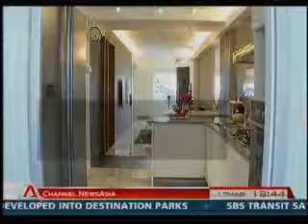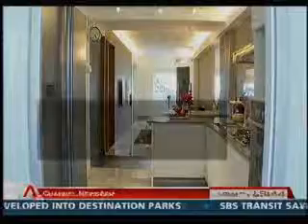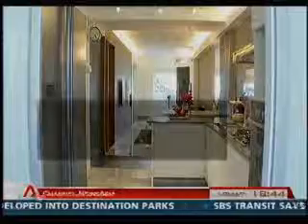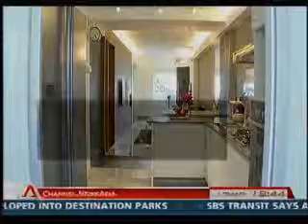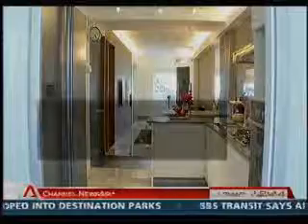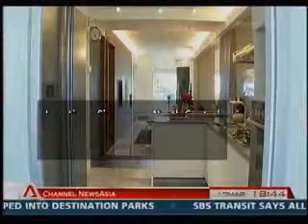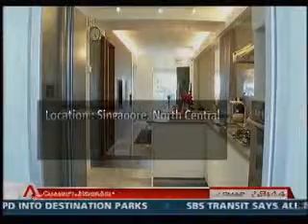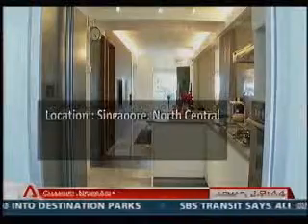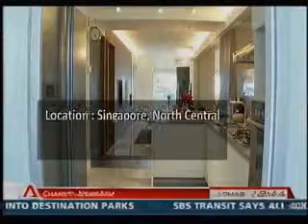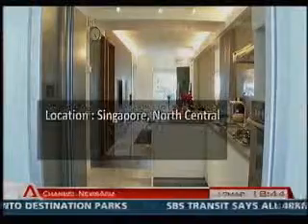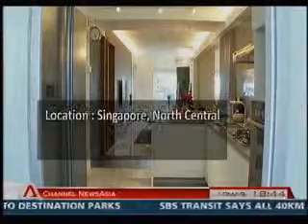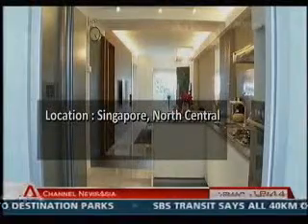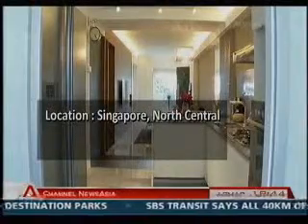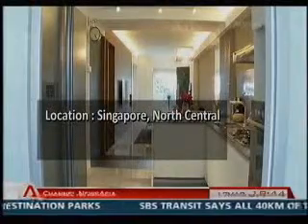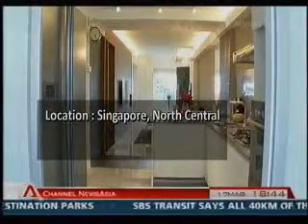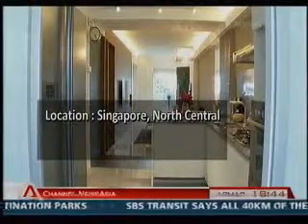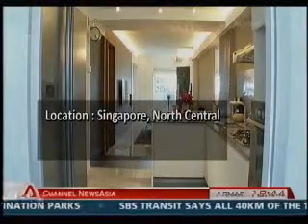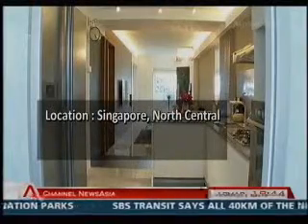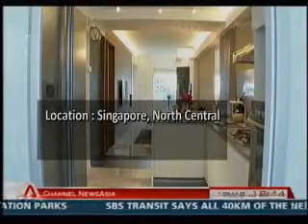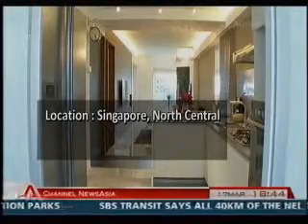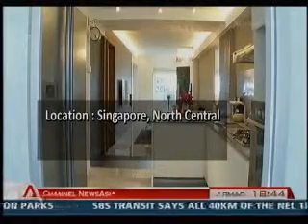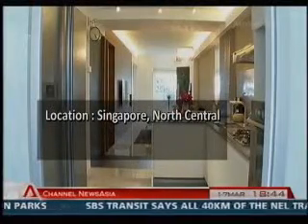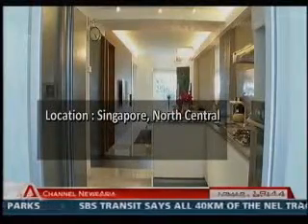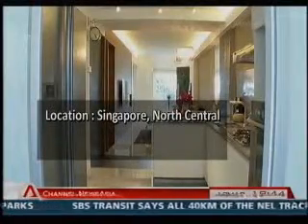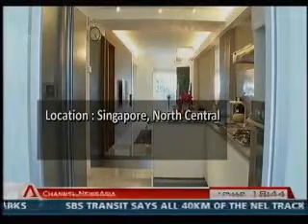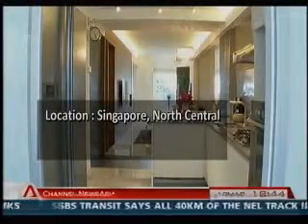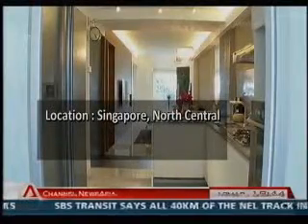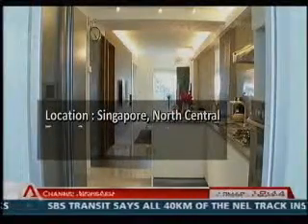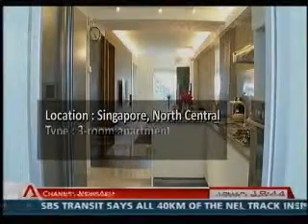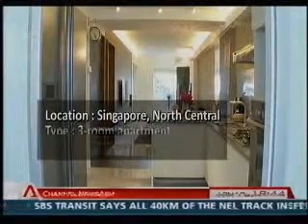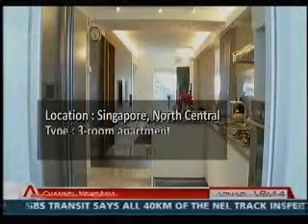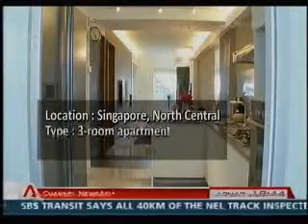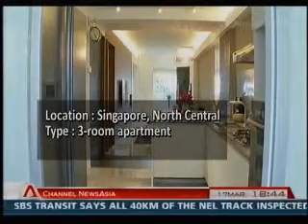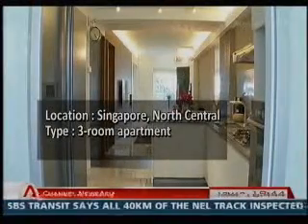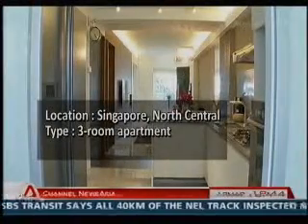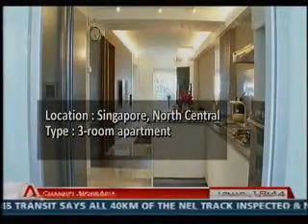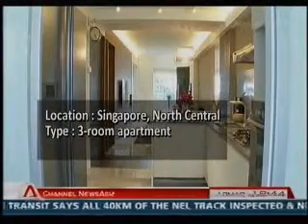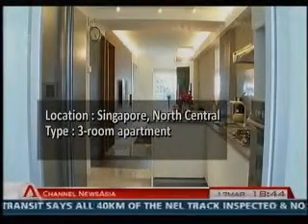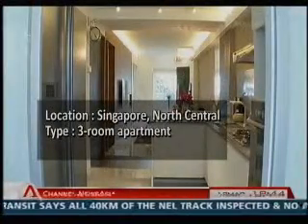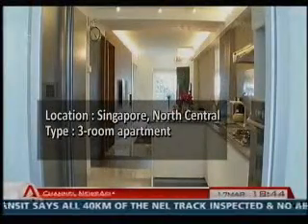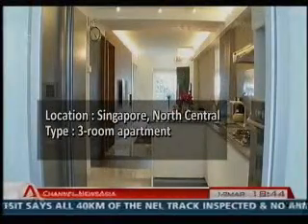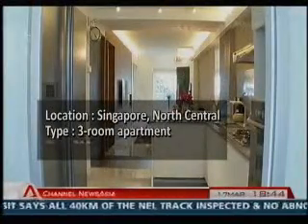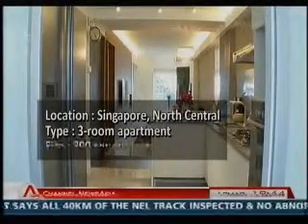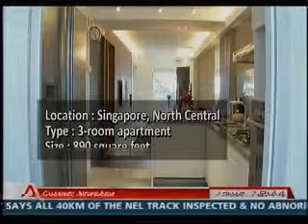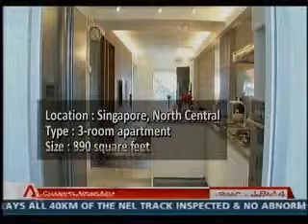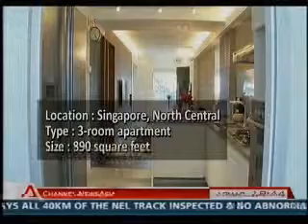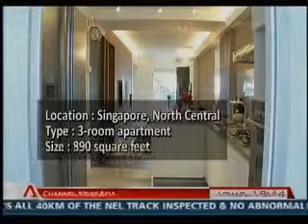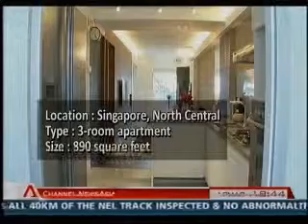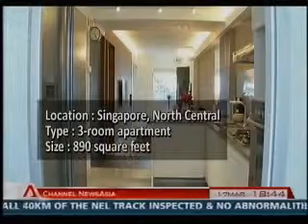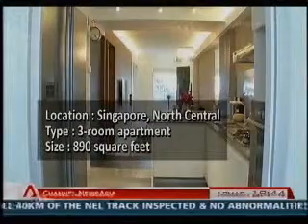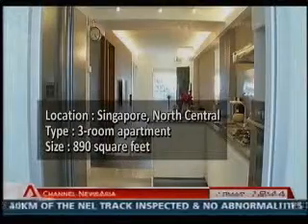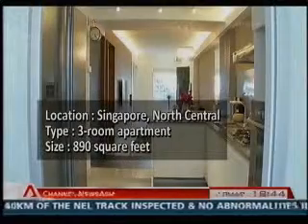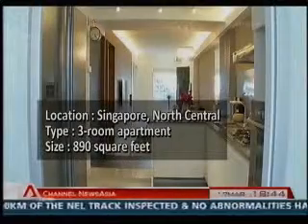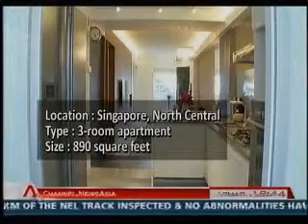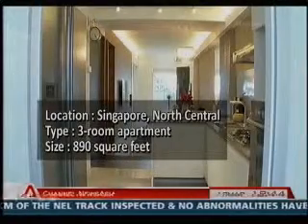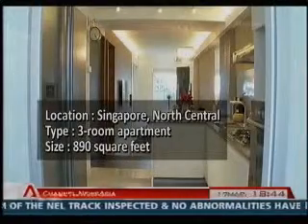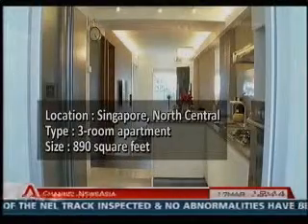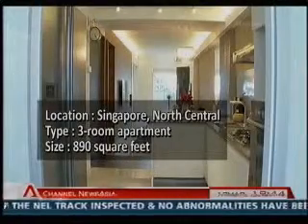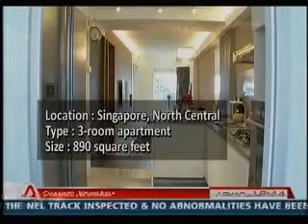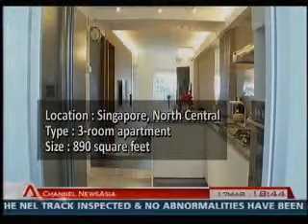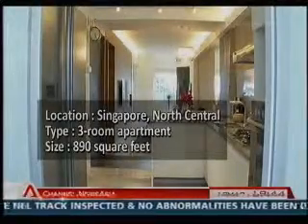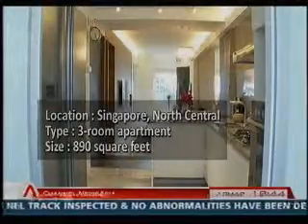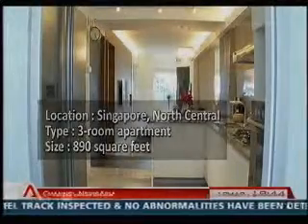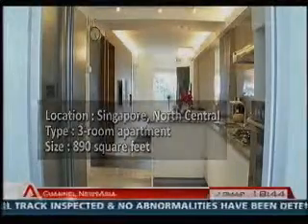Located at the north-central part of Singapore, this is a three-room apartment of 890 square feet, home to a married couple.